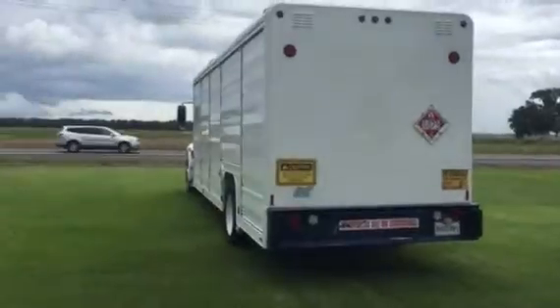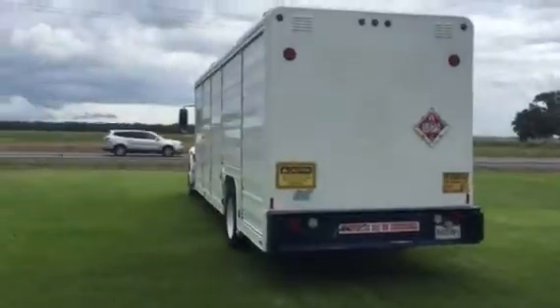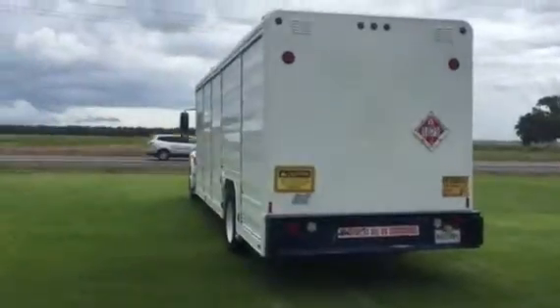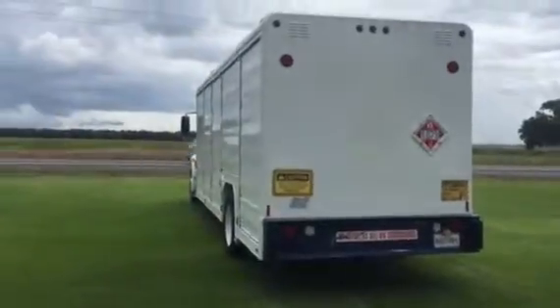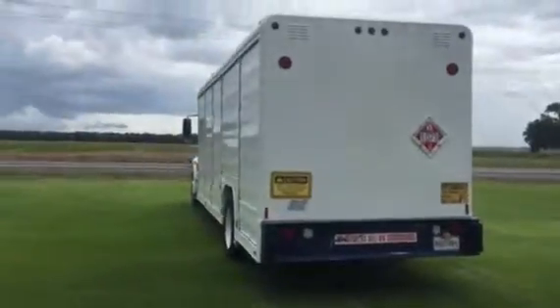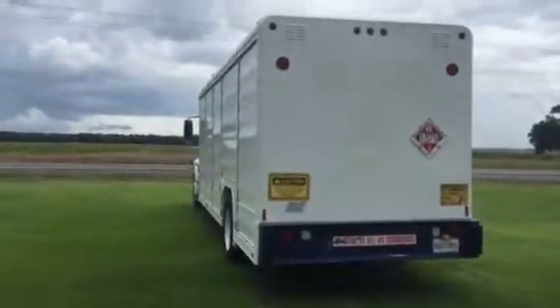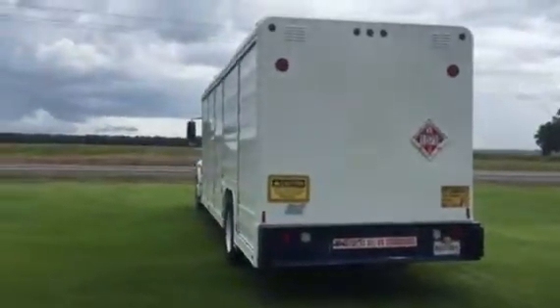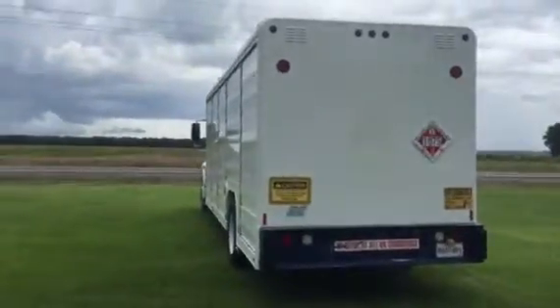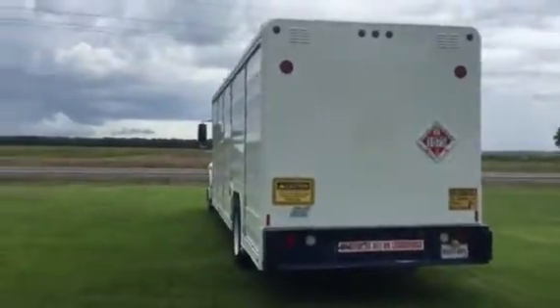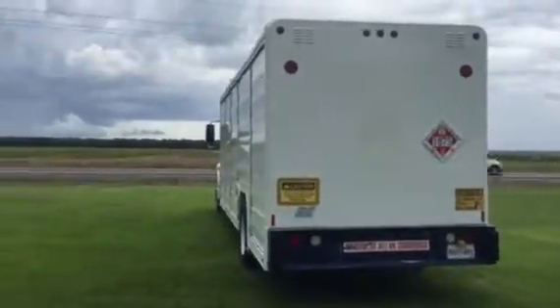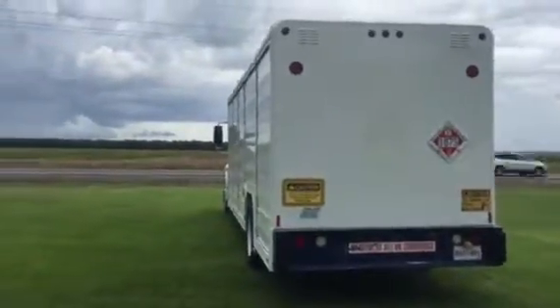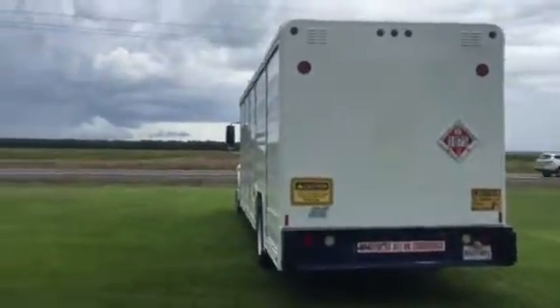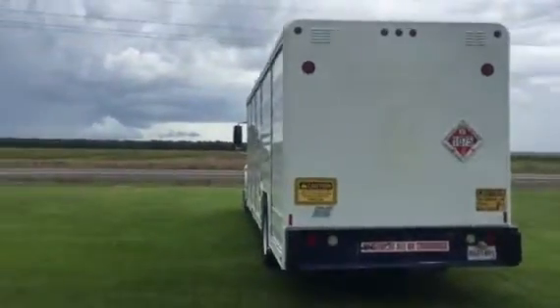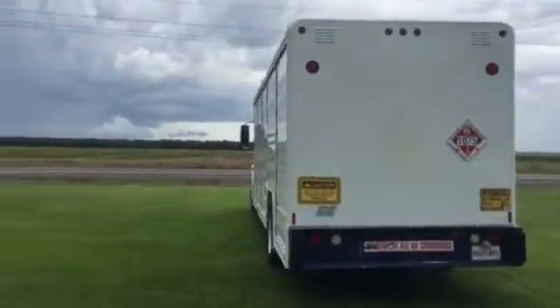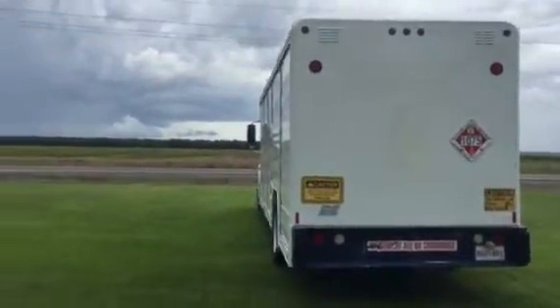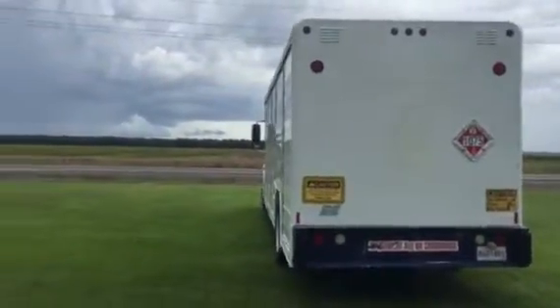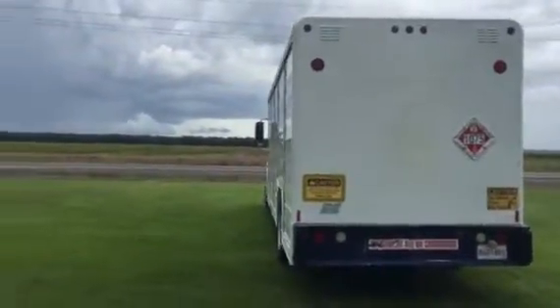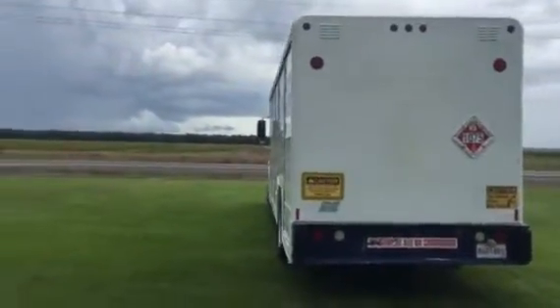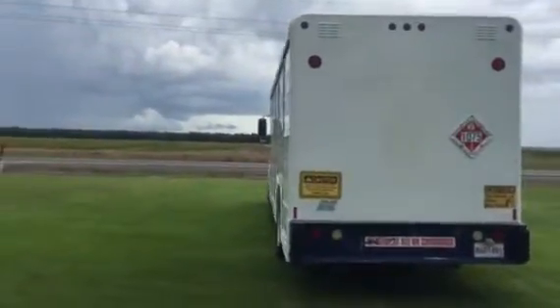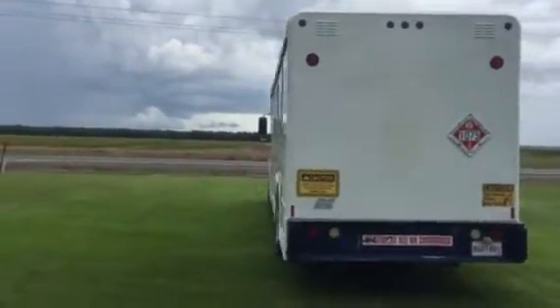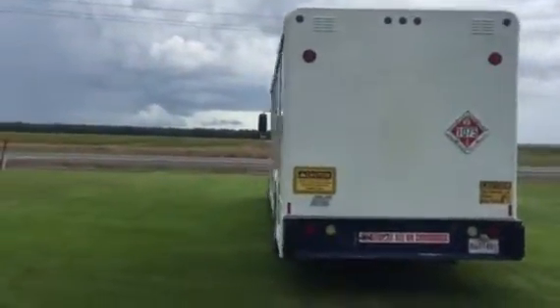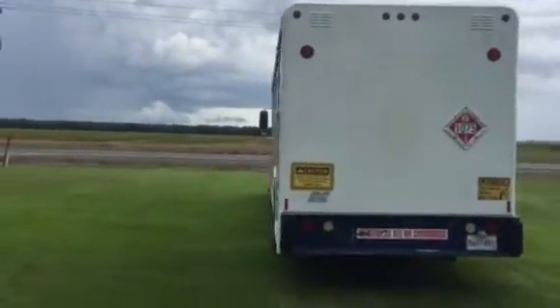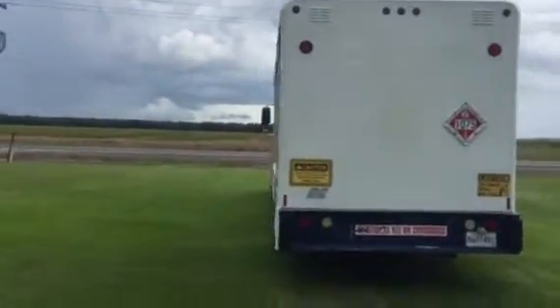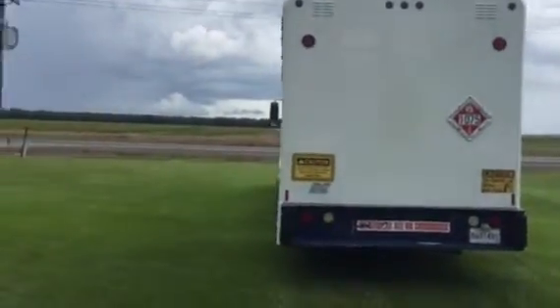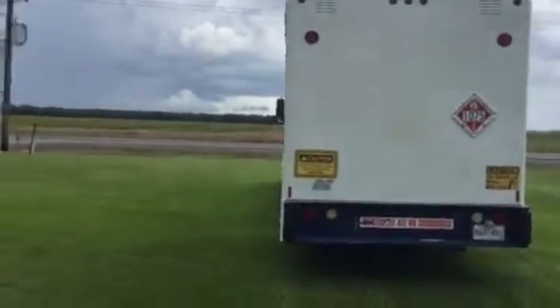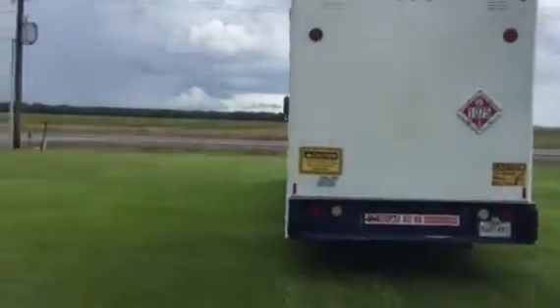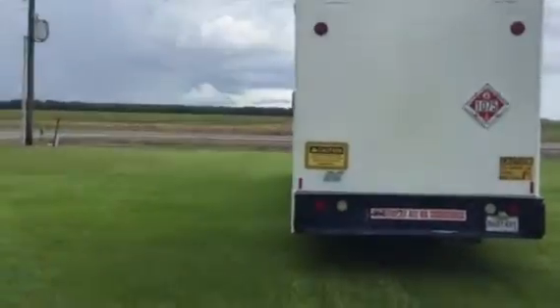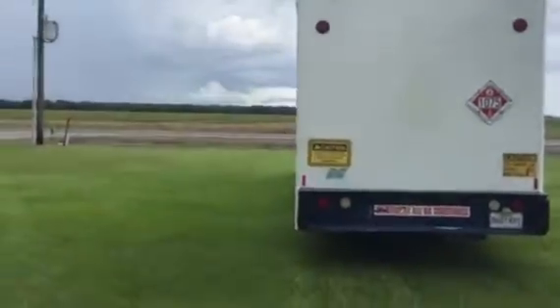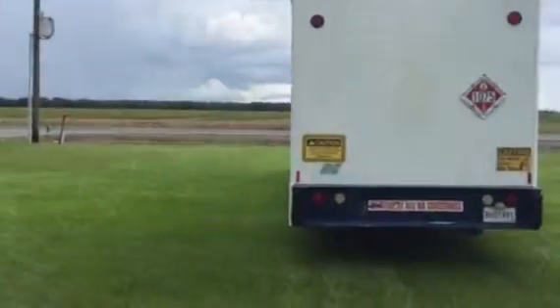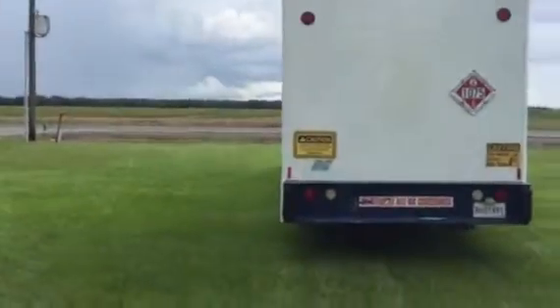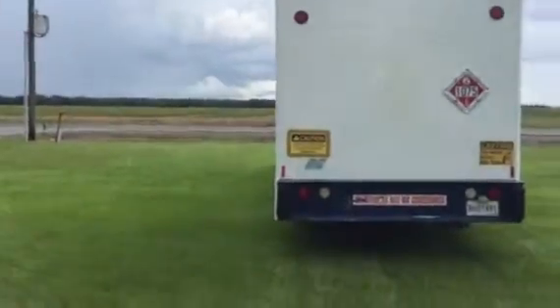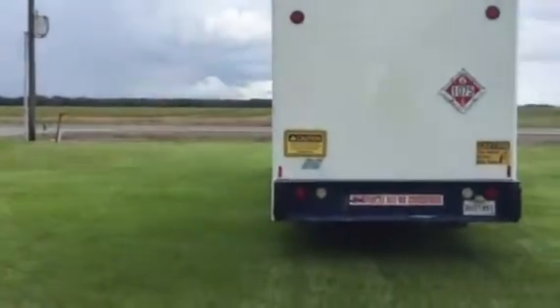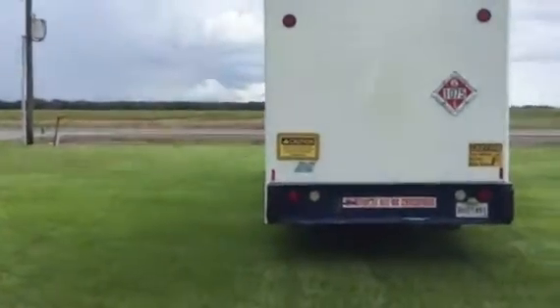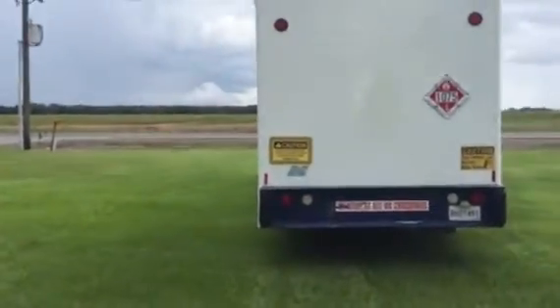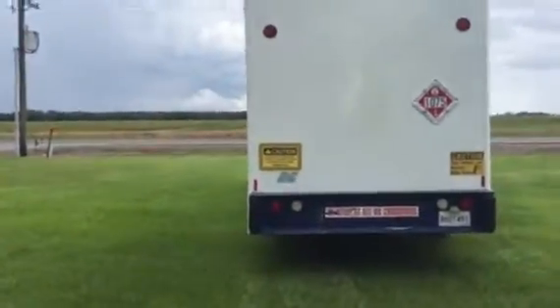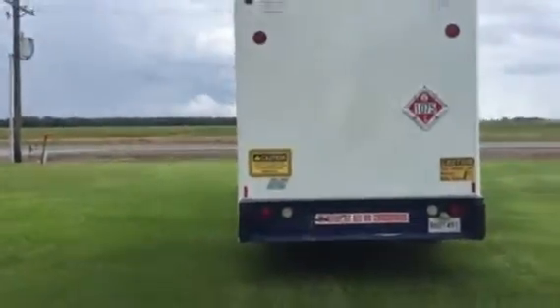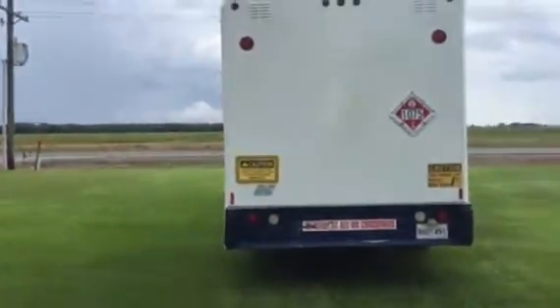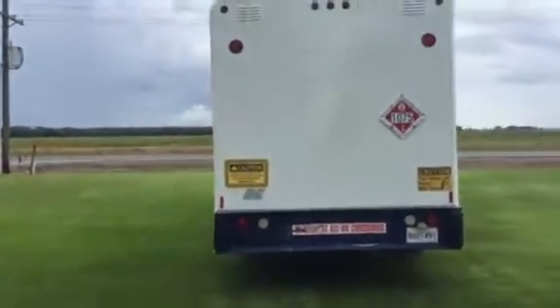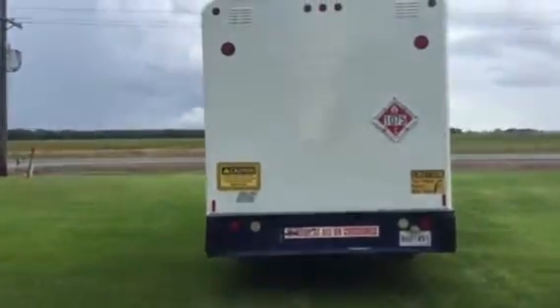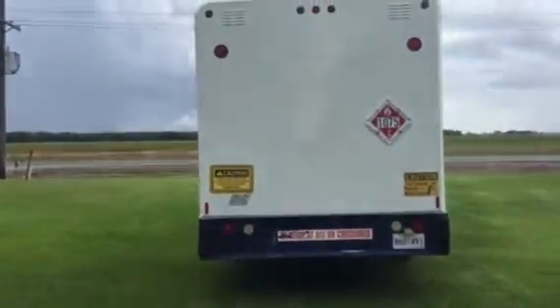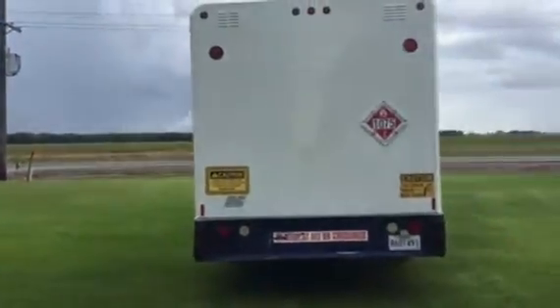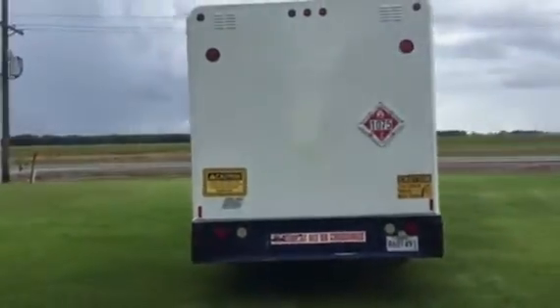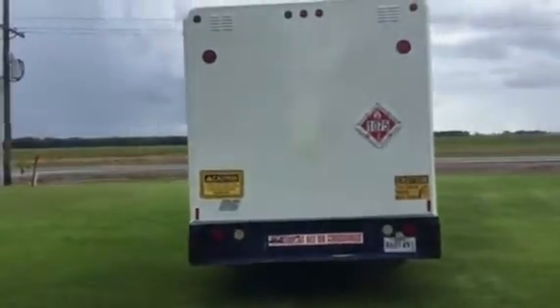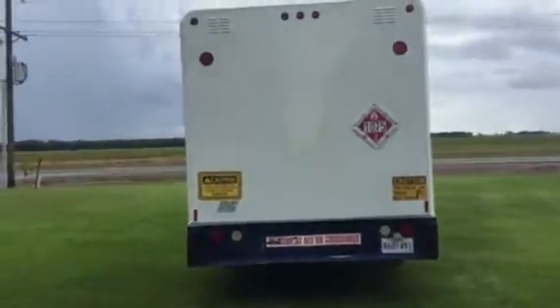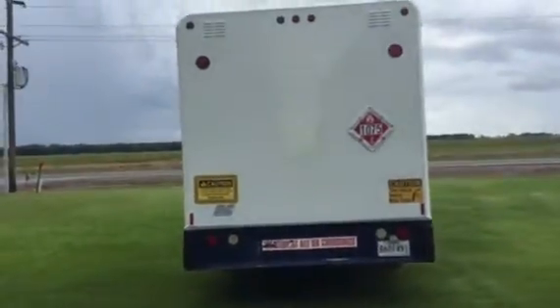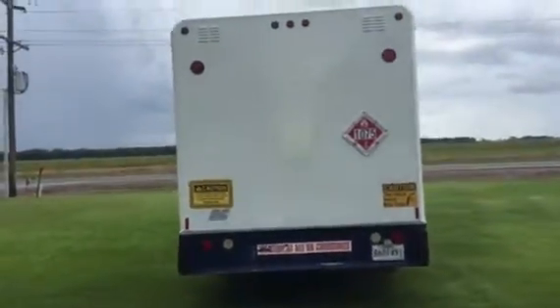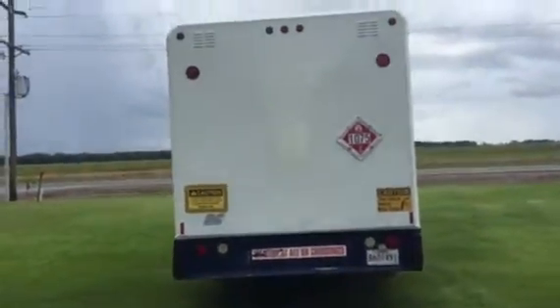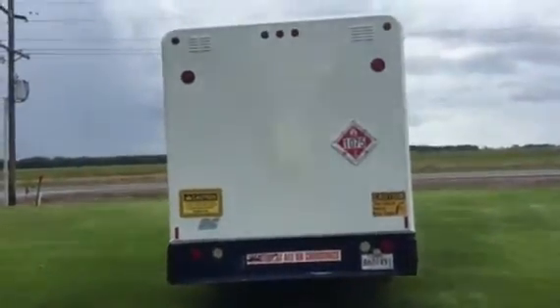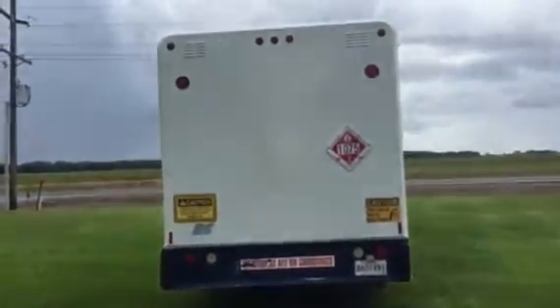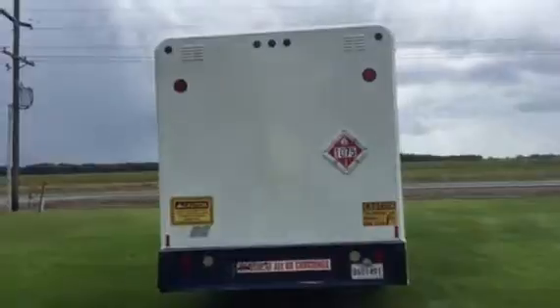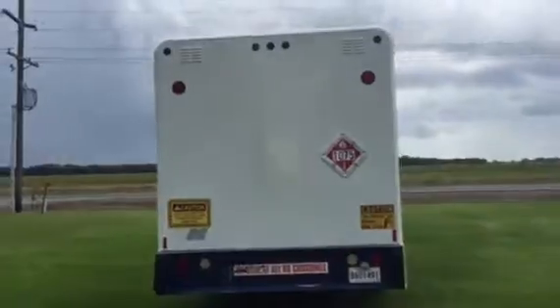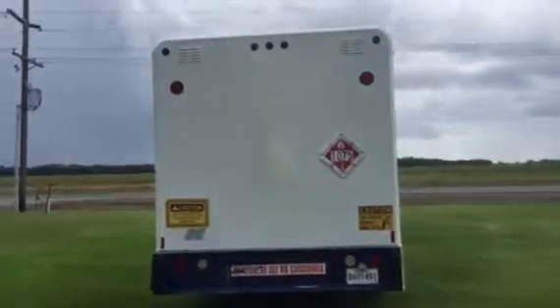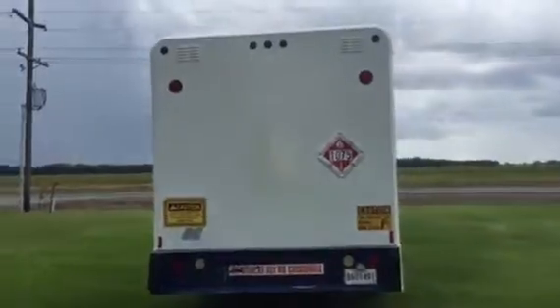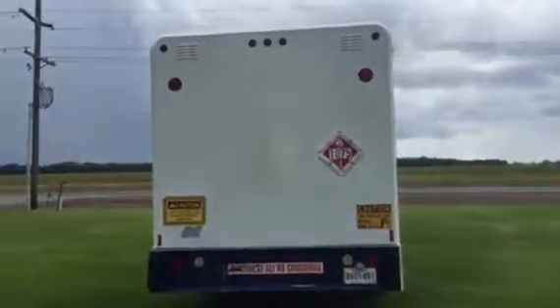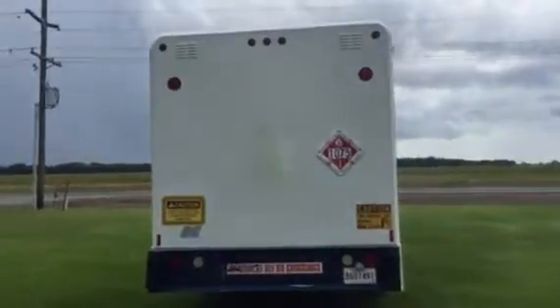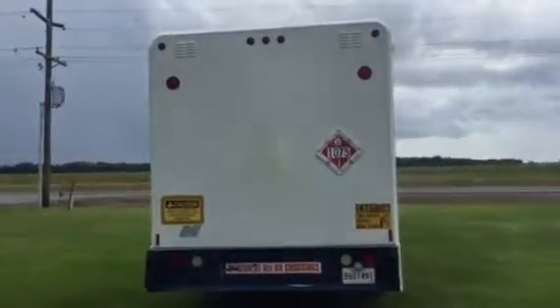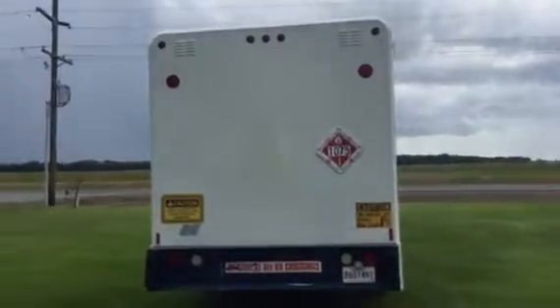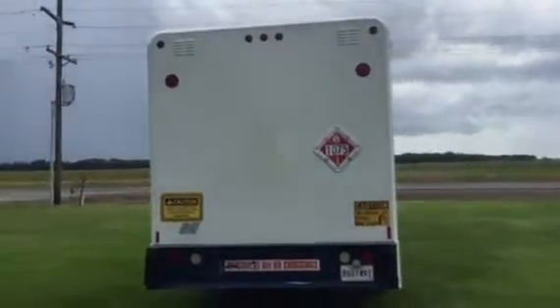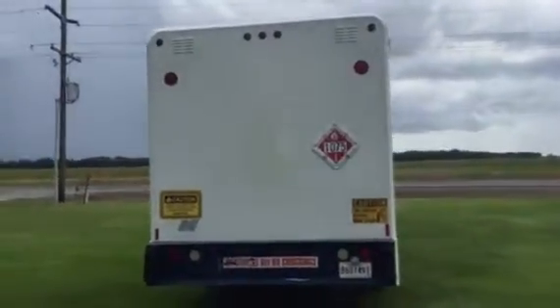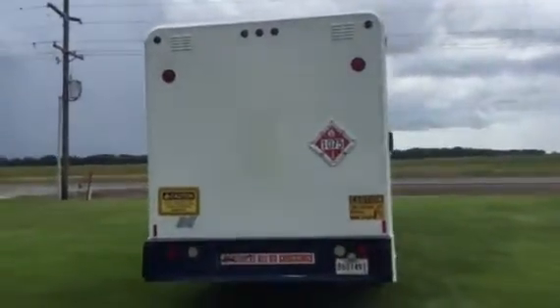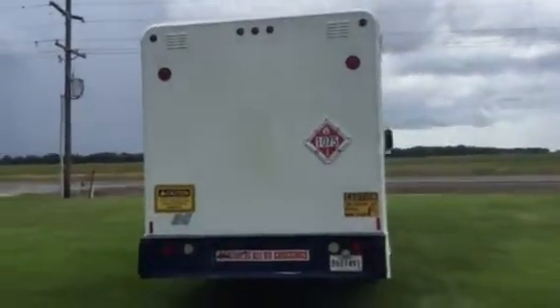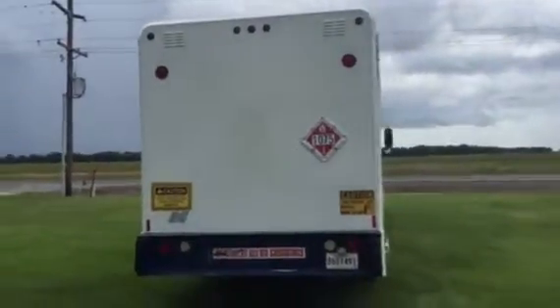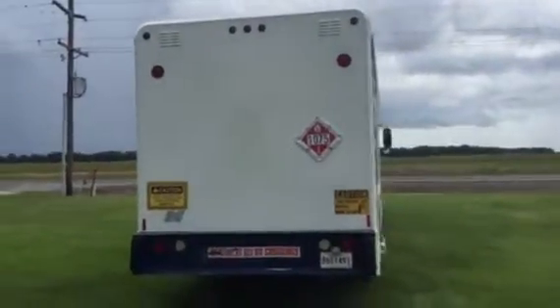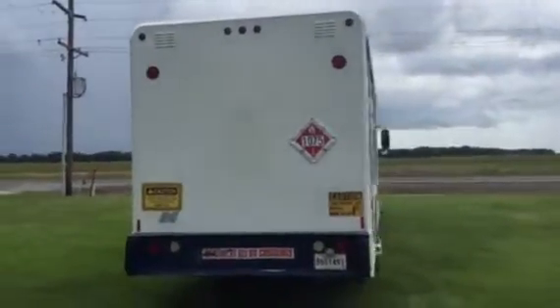That's why the truck is so clean — it's a one-owner truck with 343,000 miles. It's been well-maintained by Marigas.